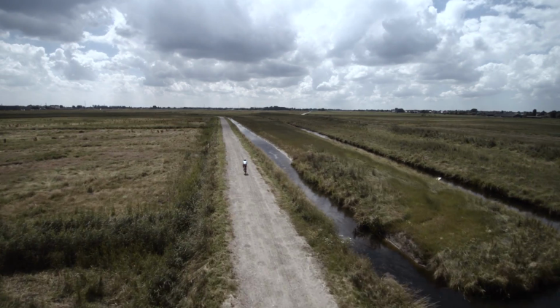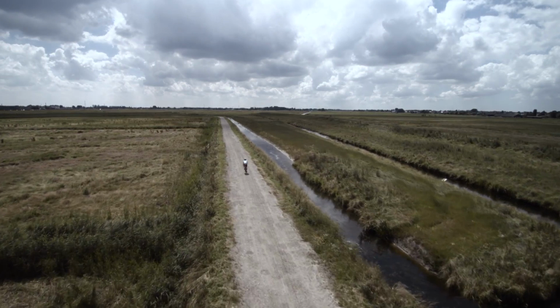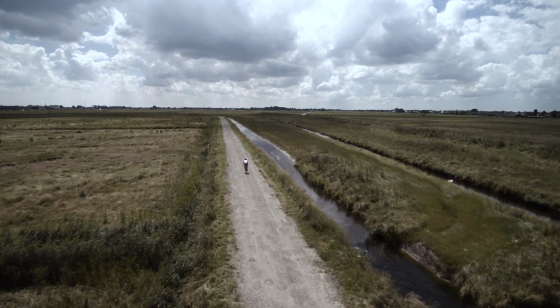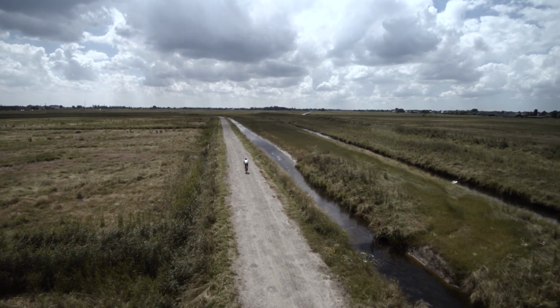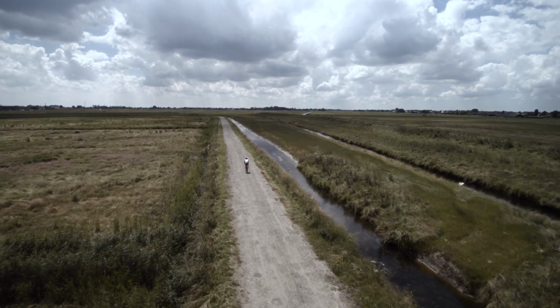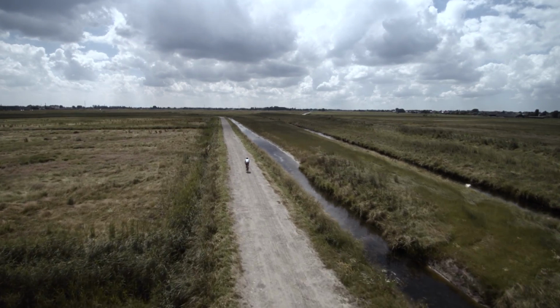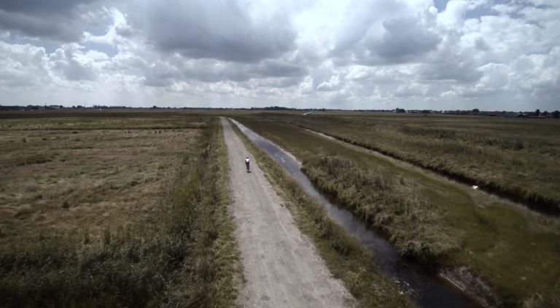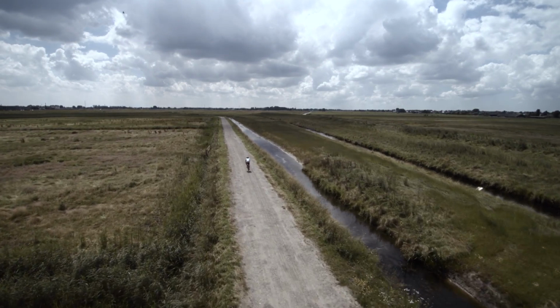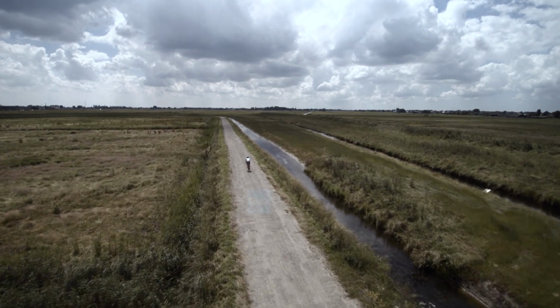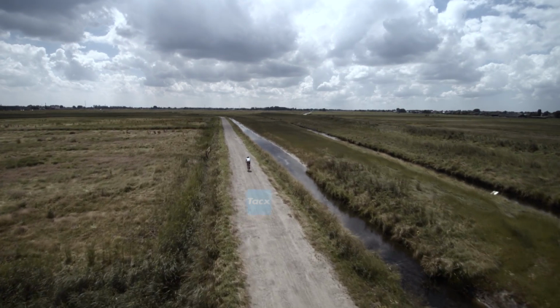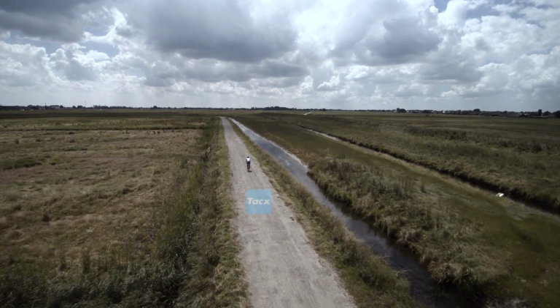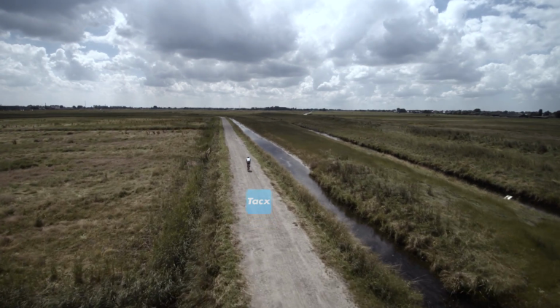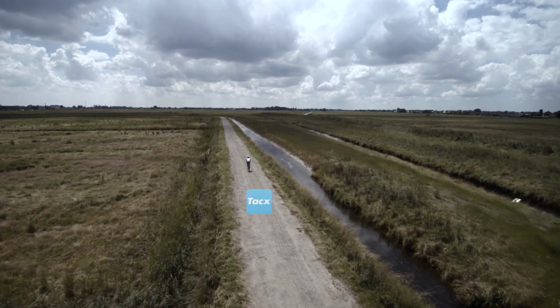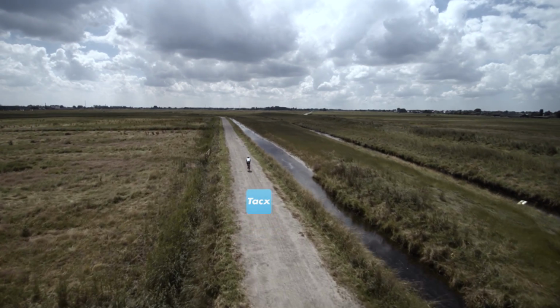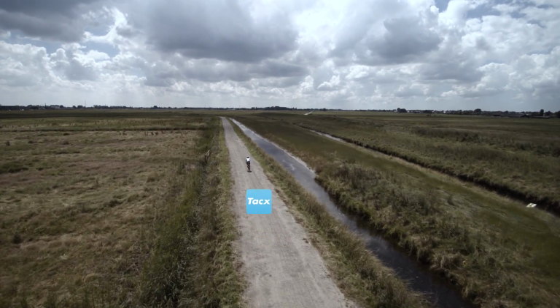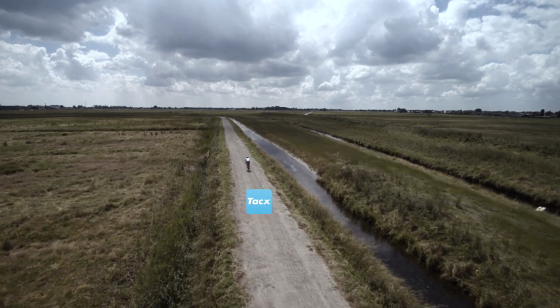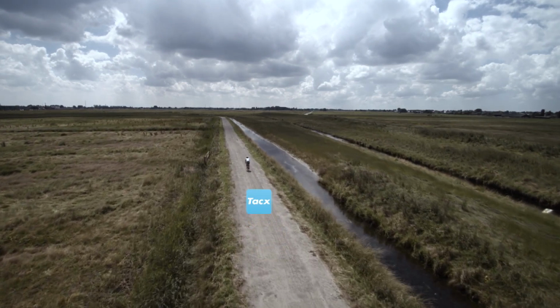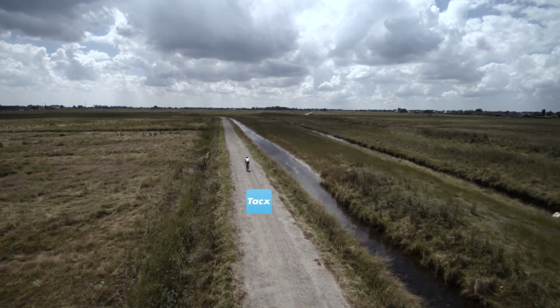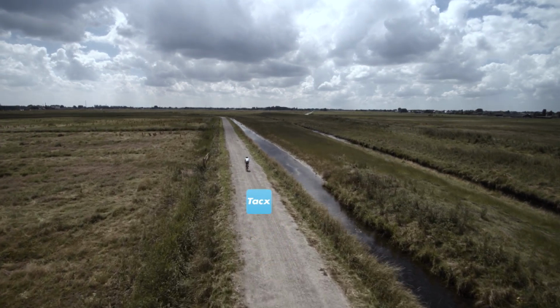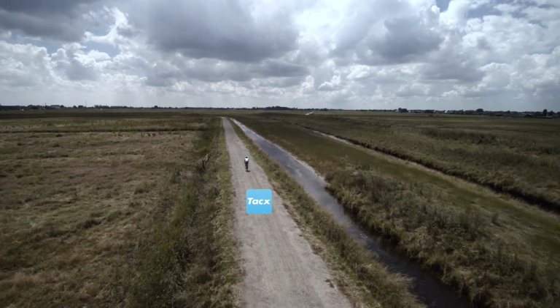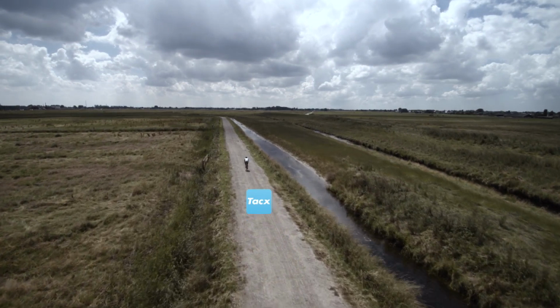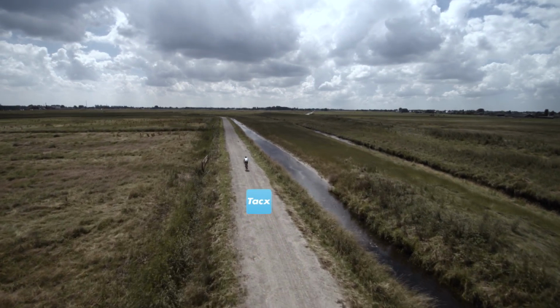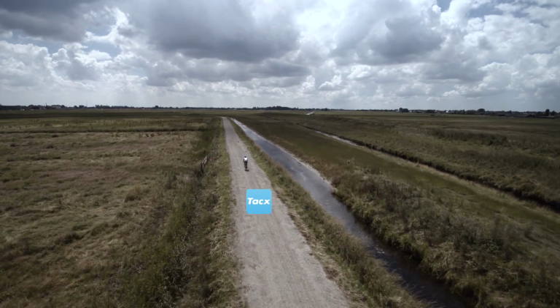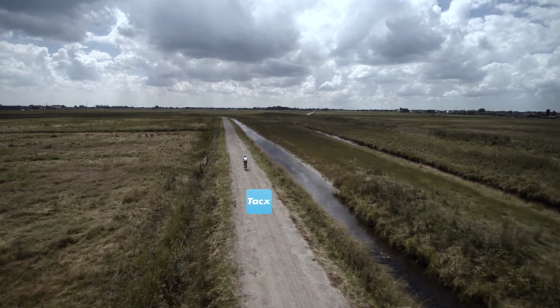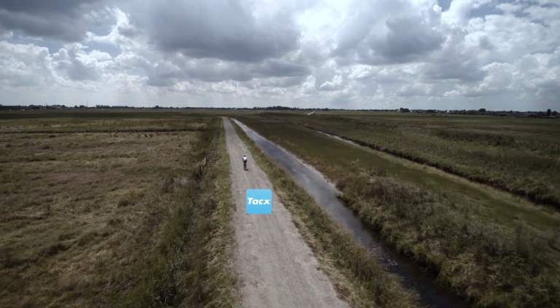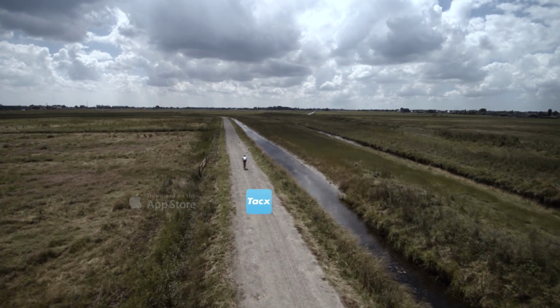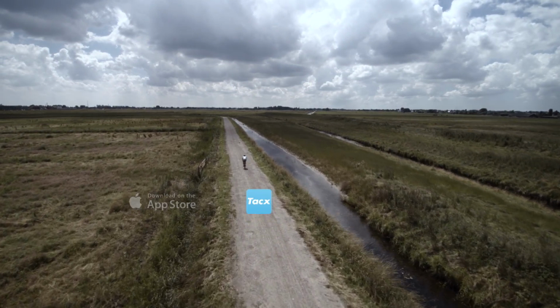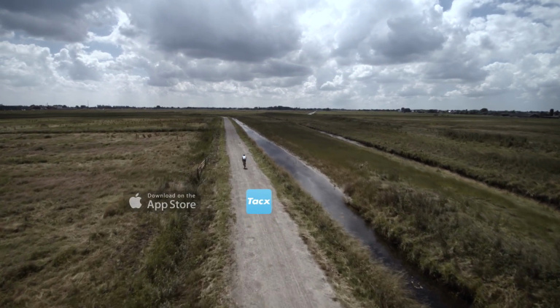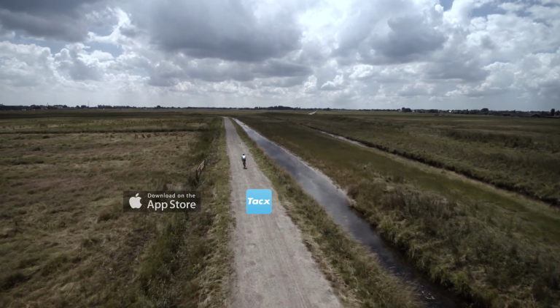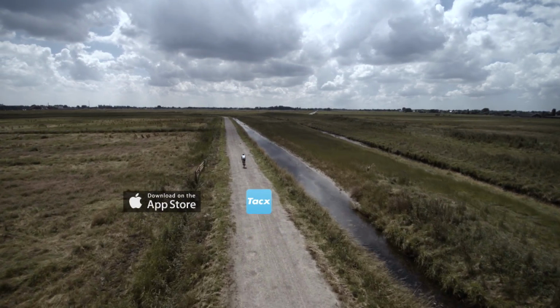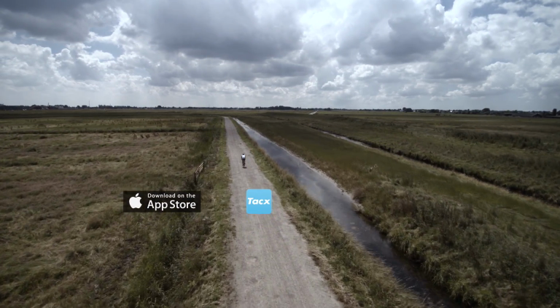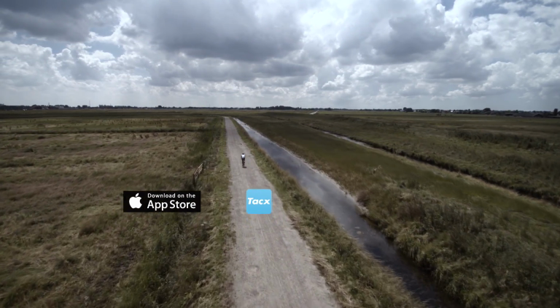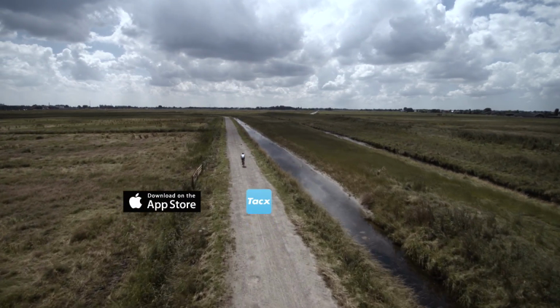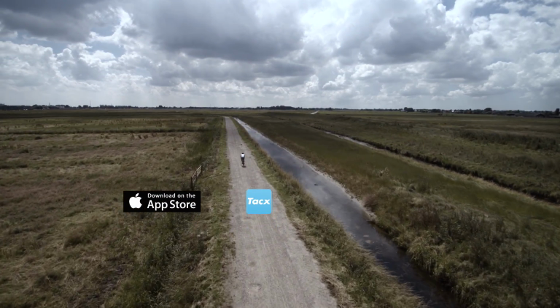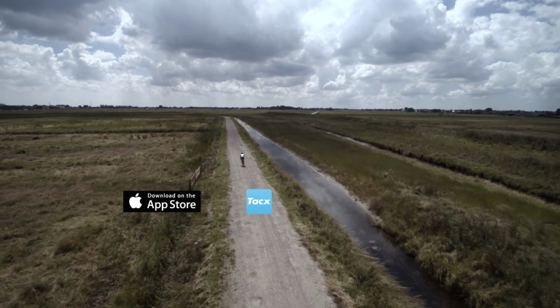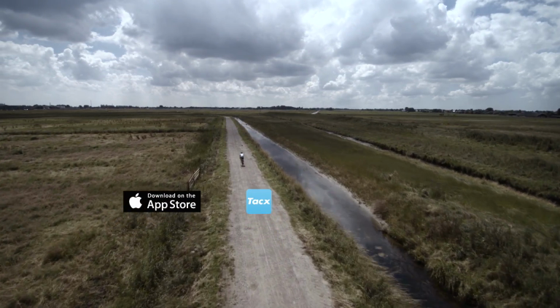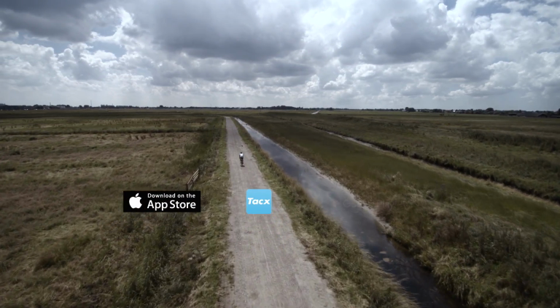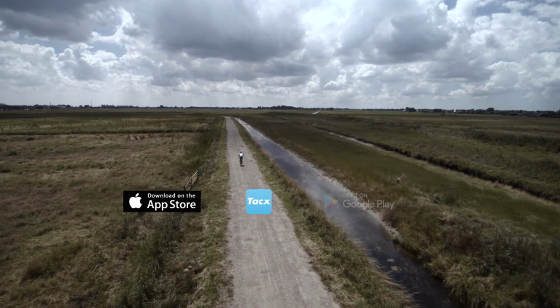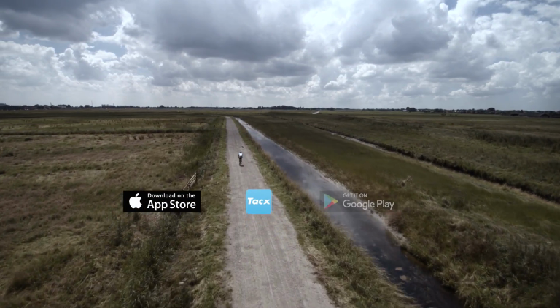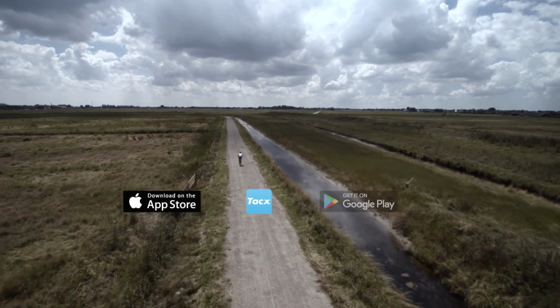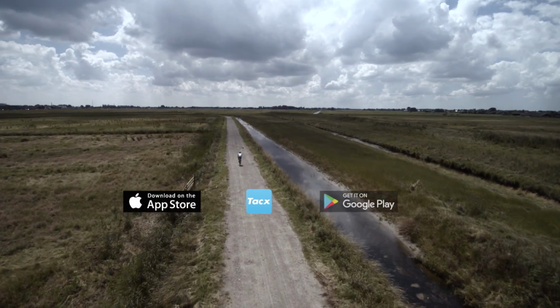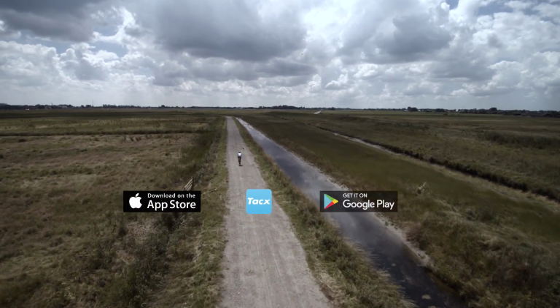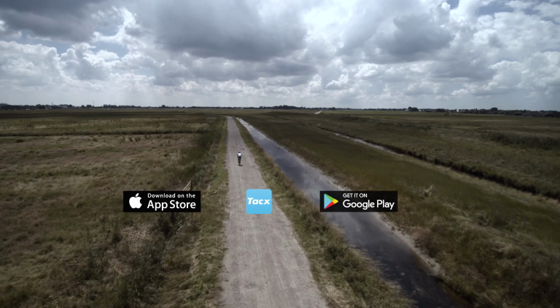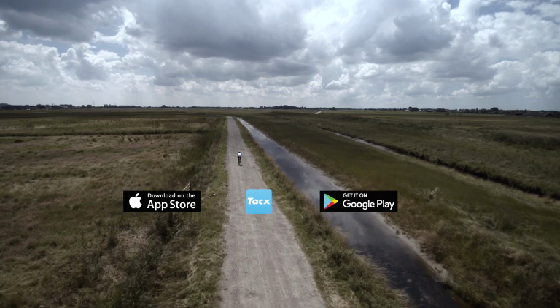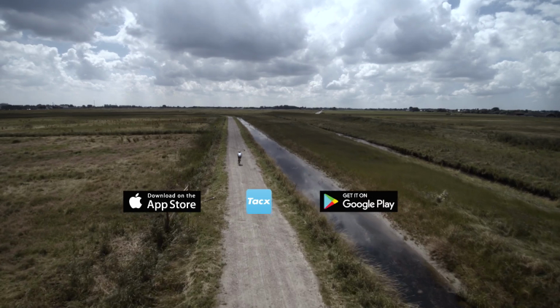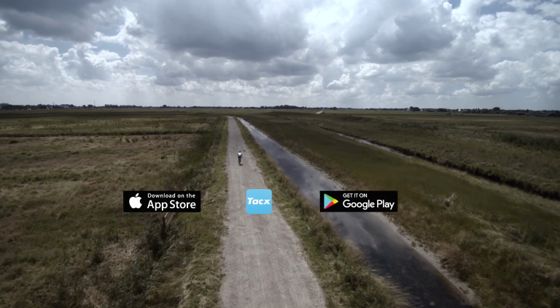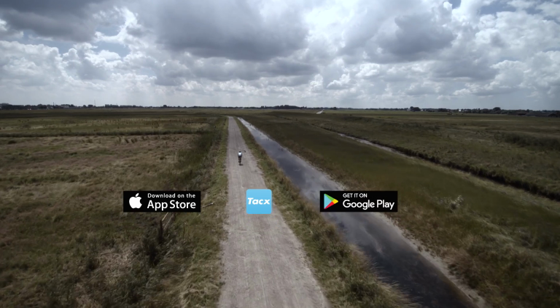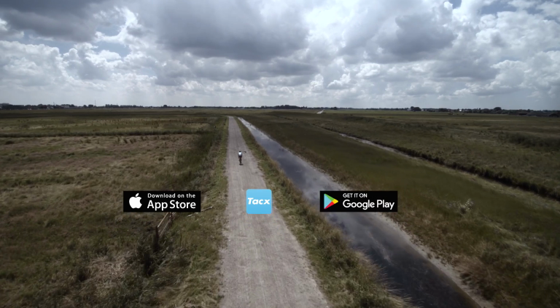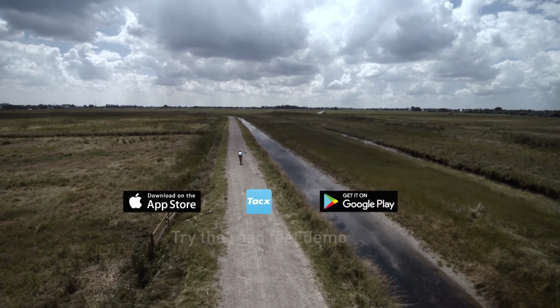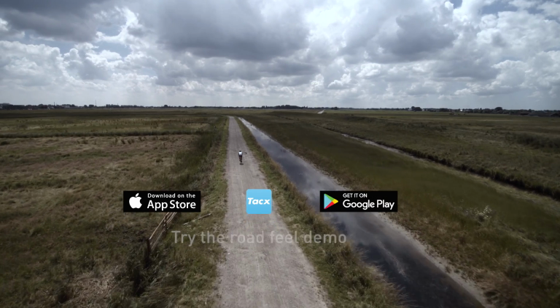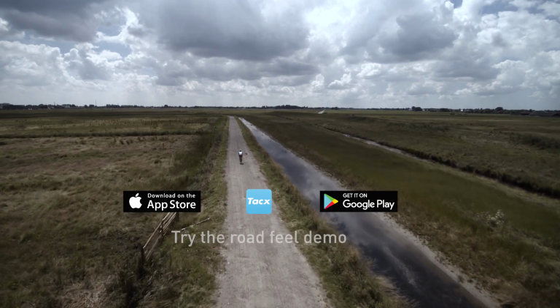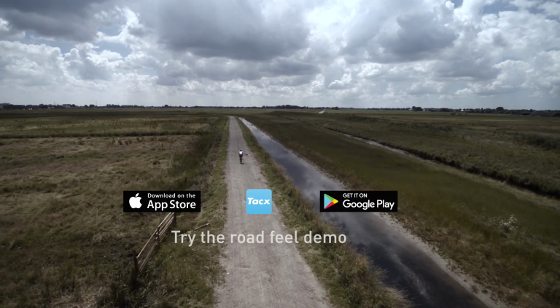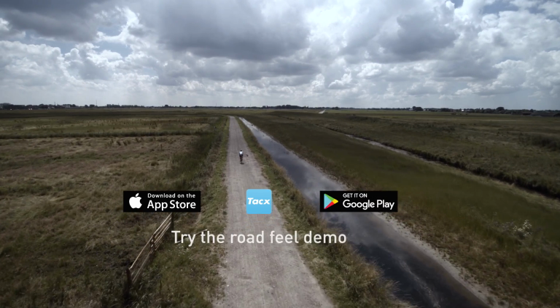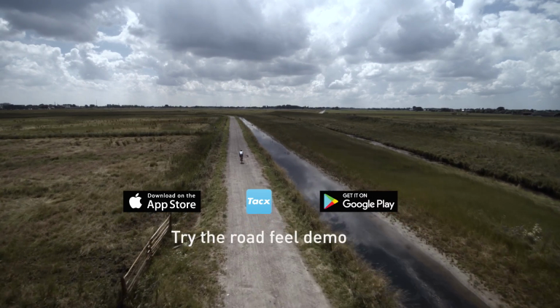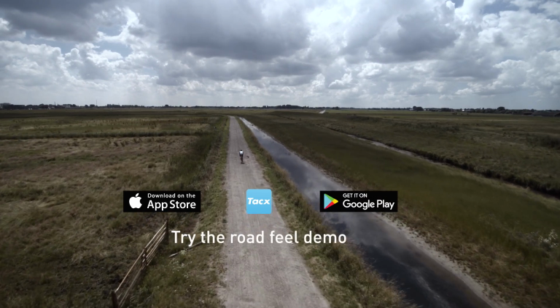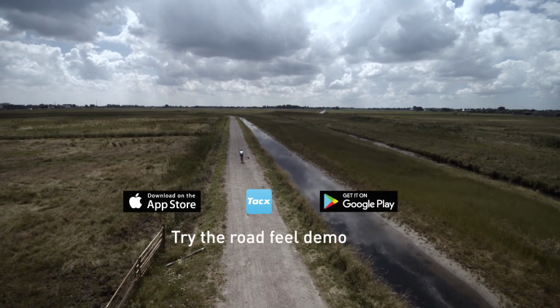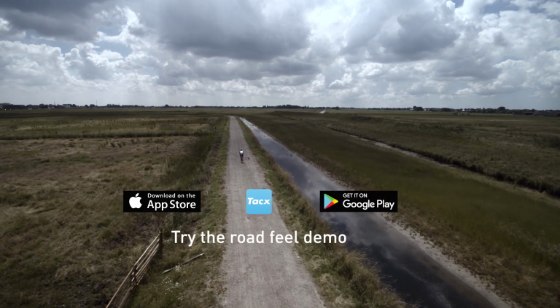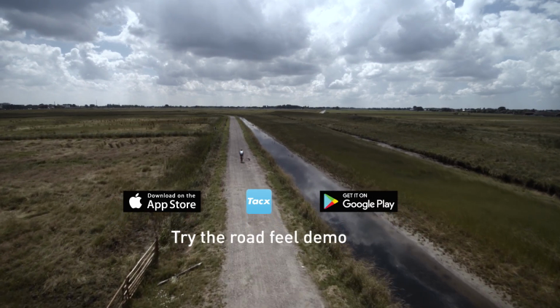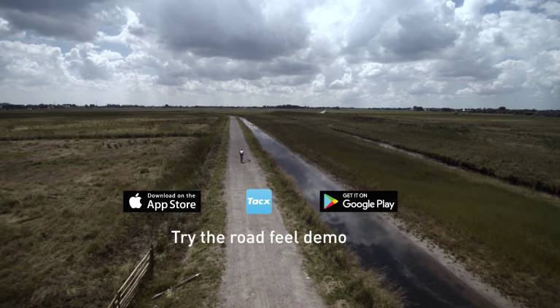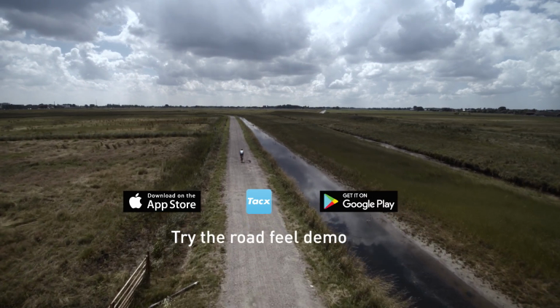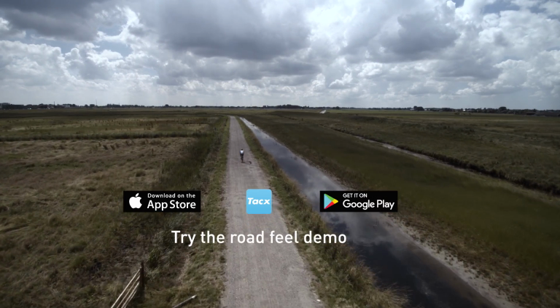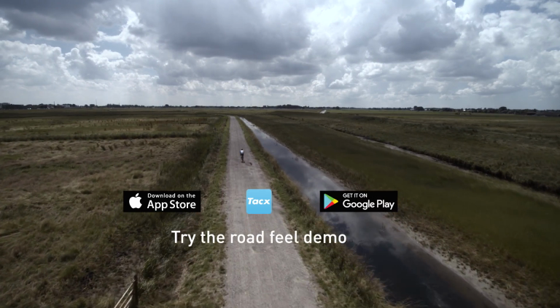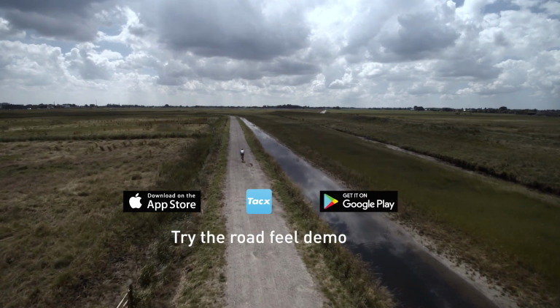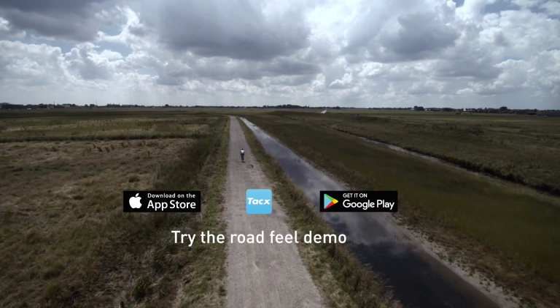Download the TAX cycling app for free from the App Store or Google Play and select the road feel demo.